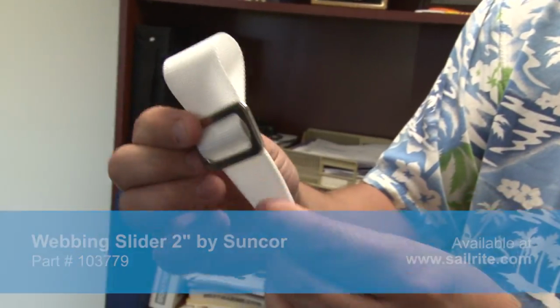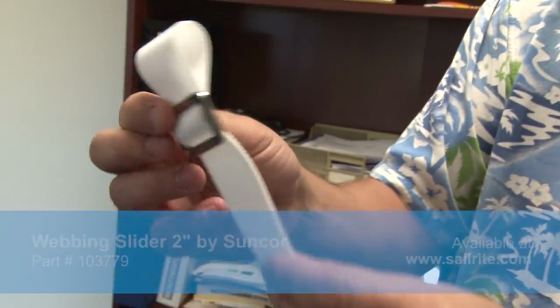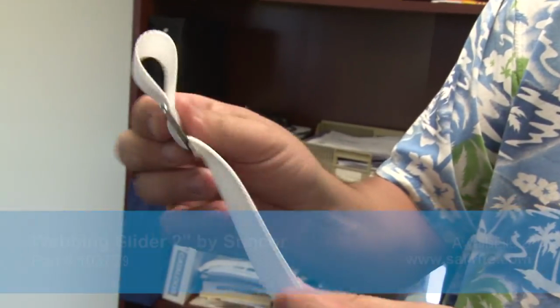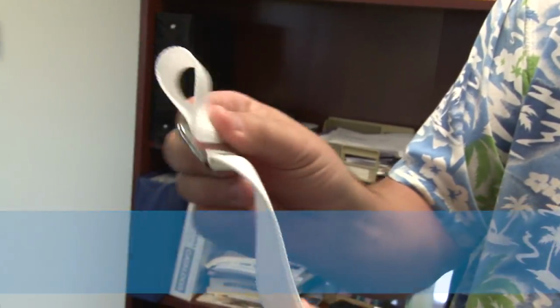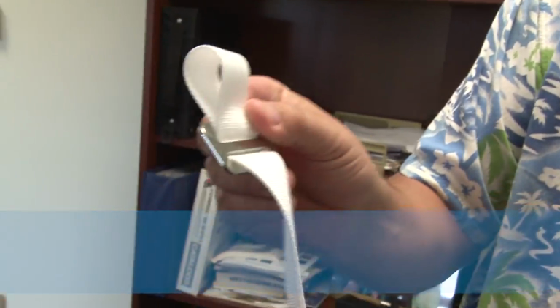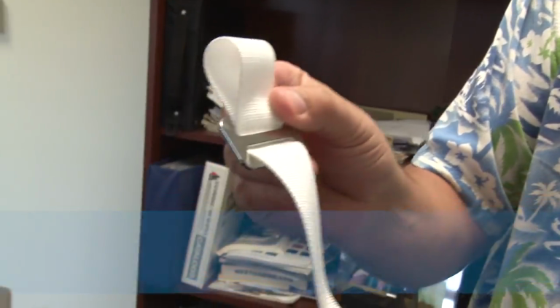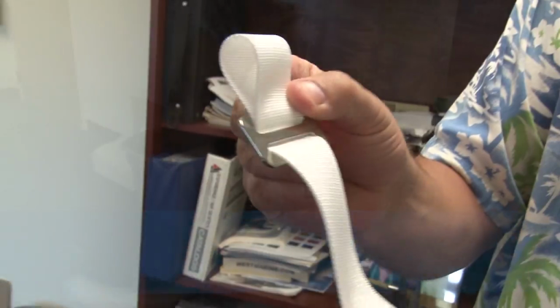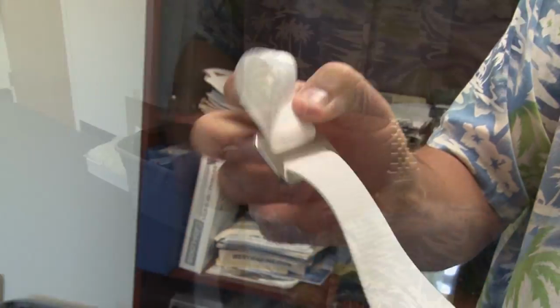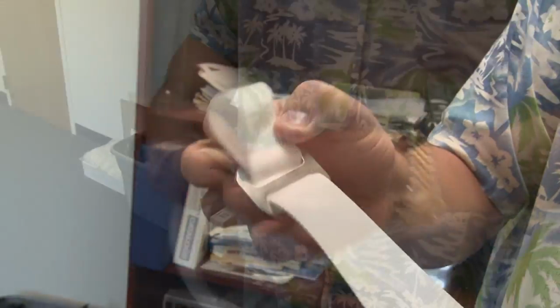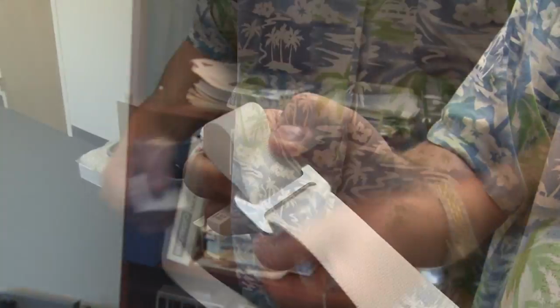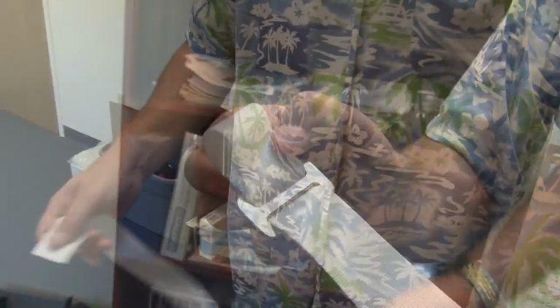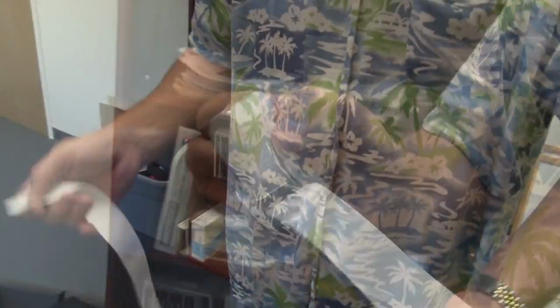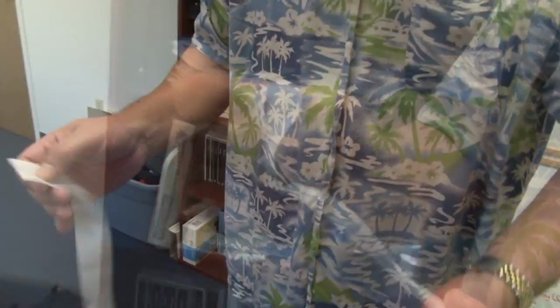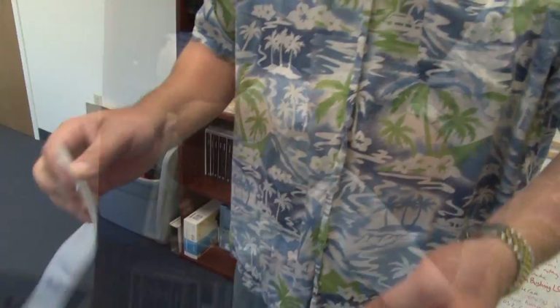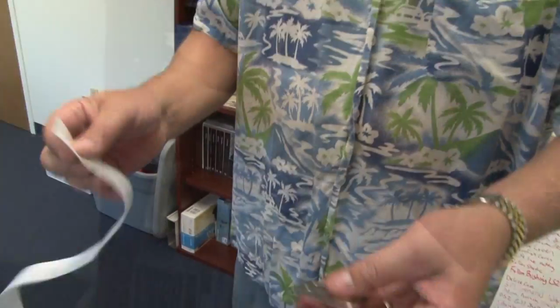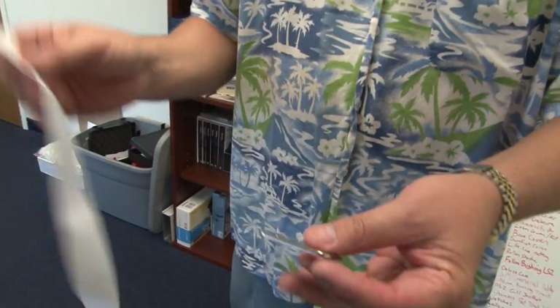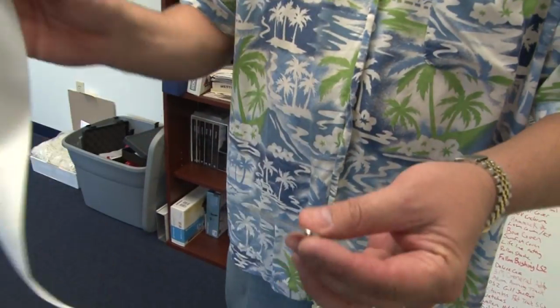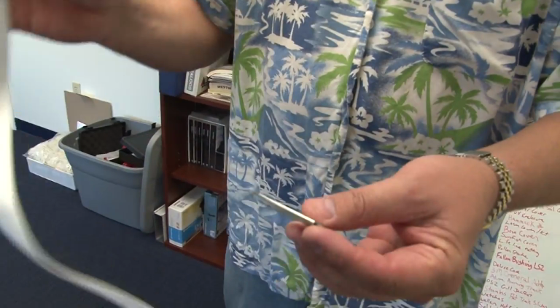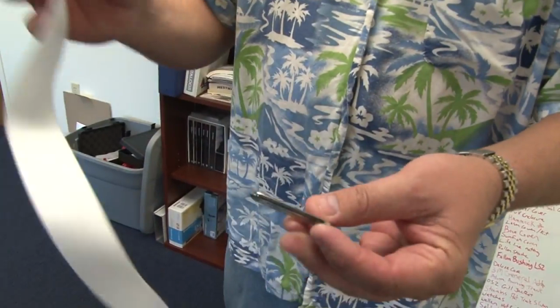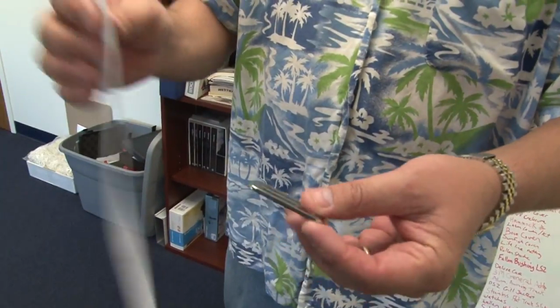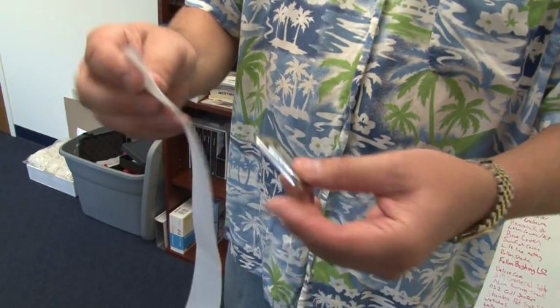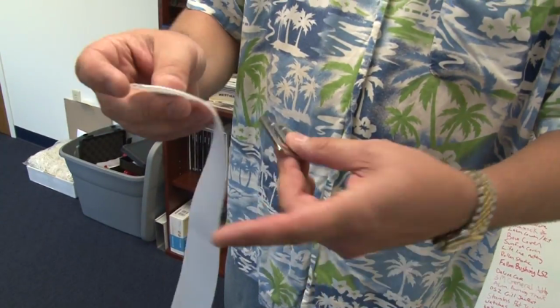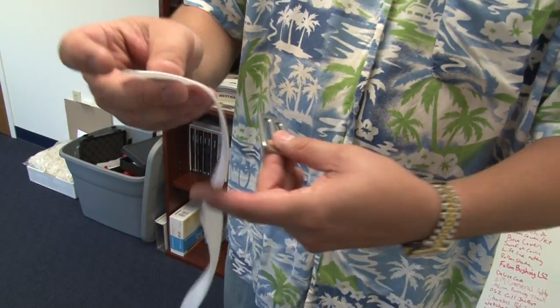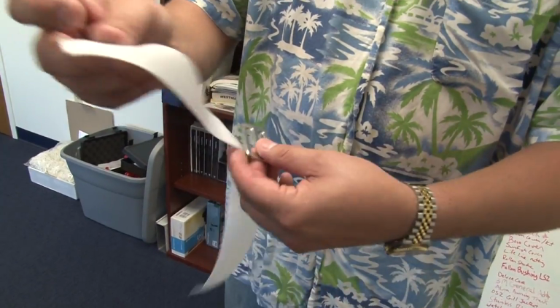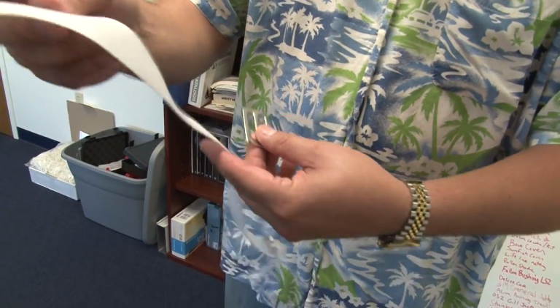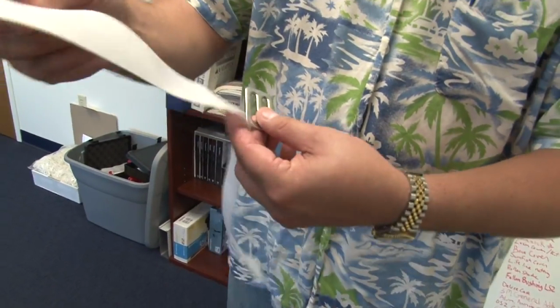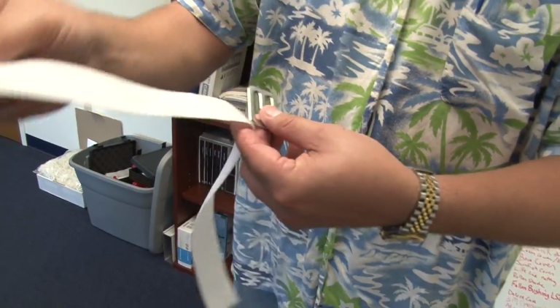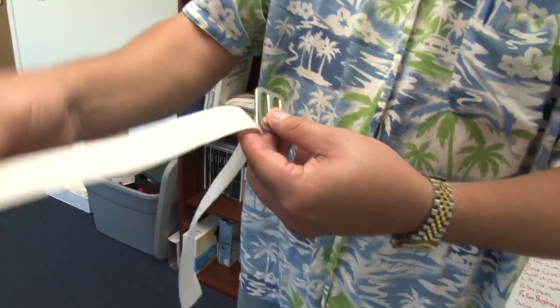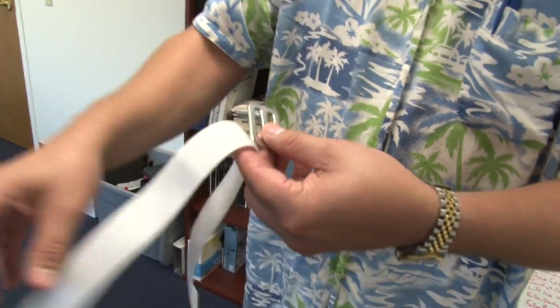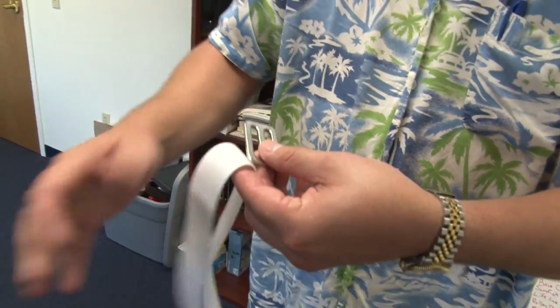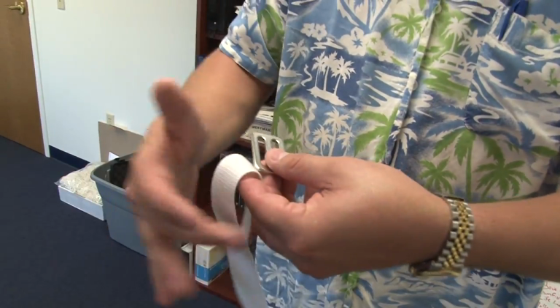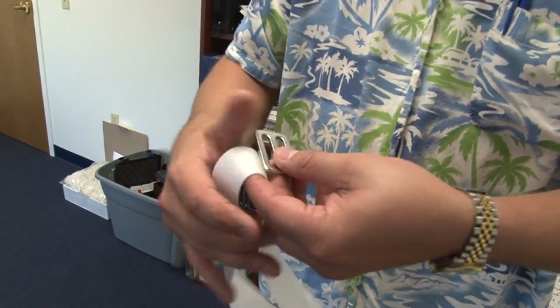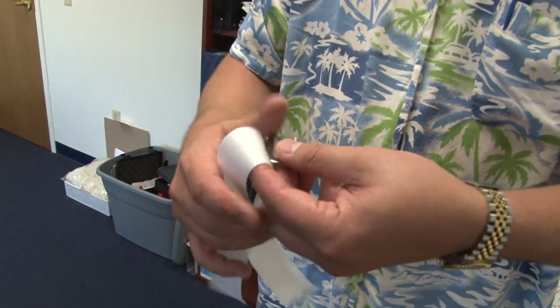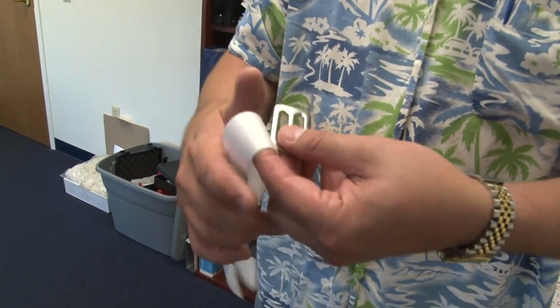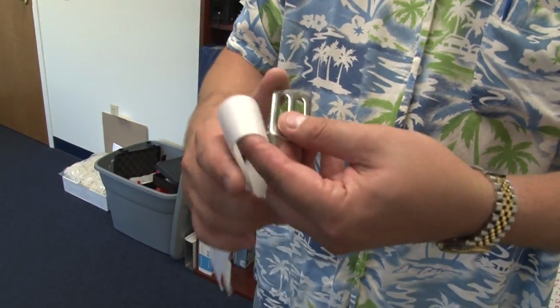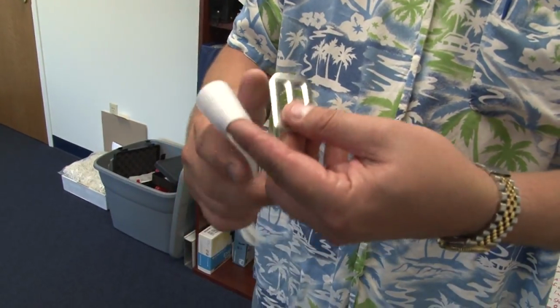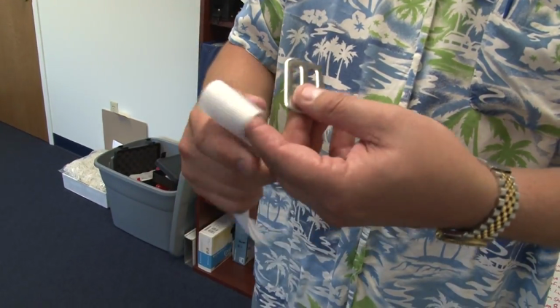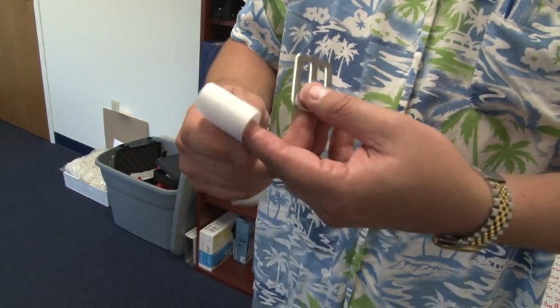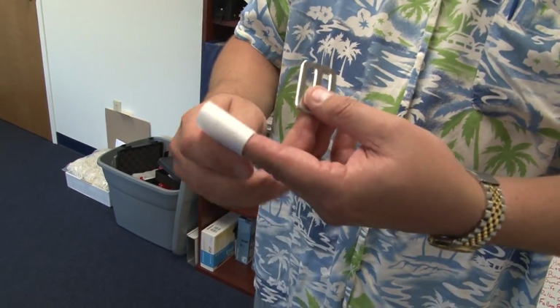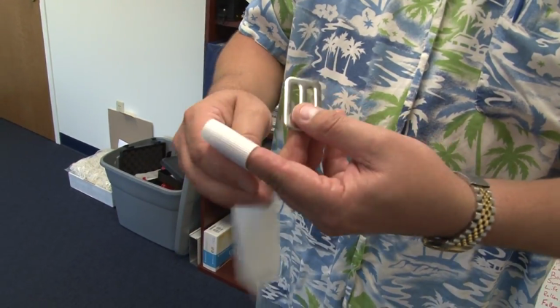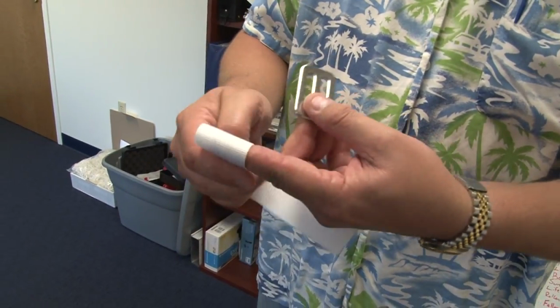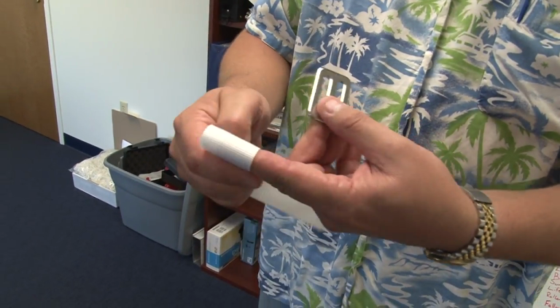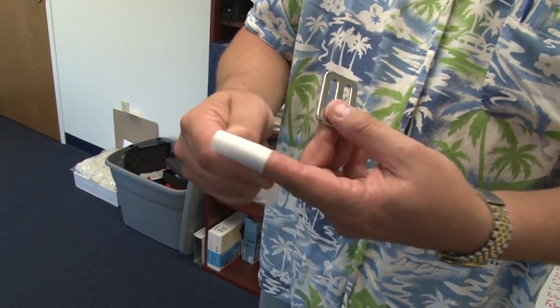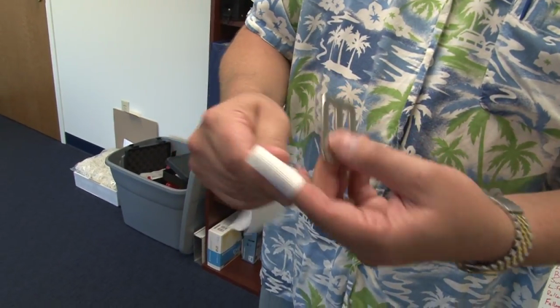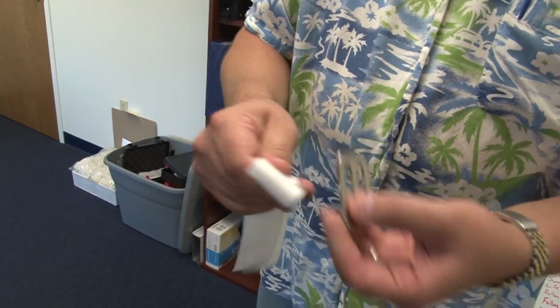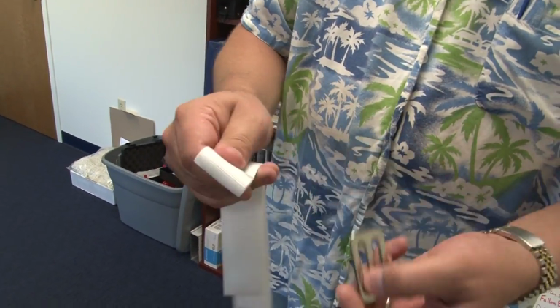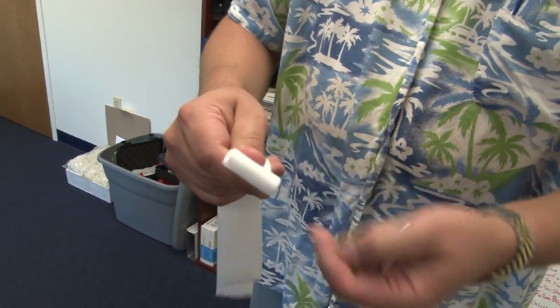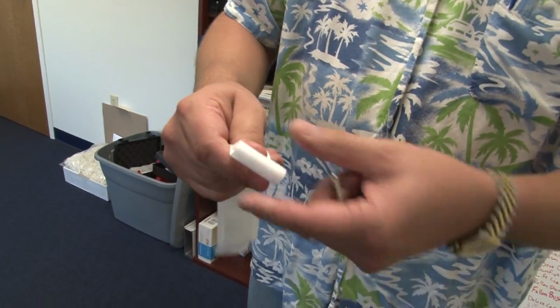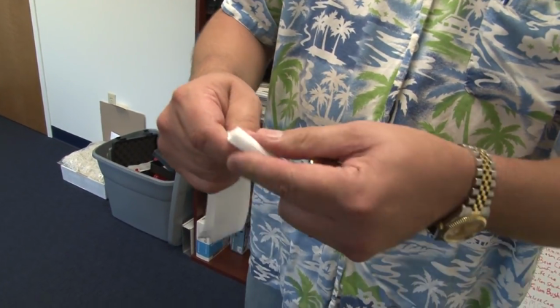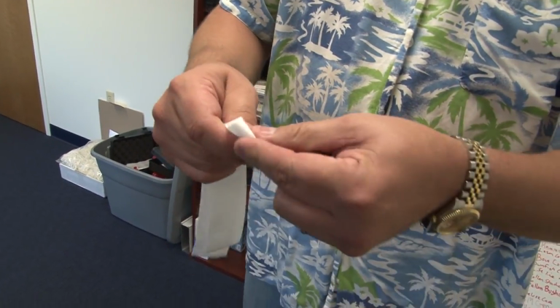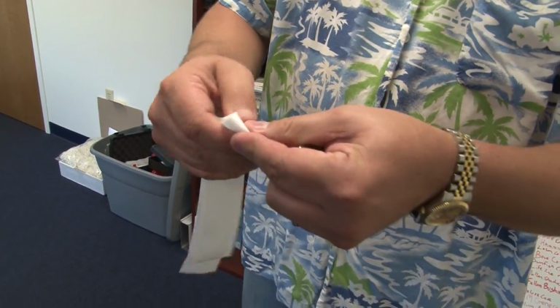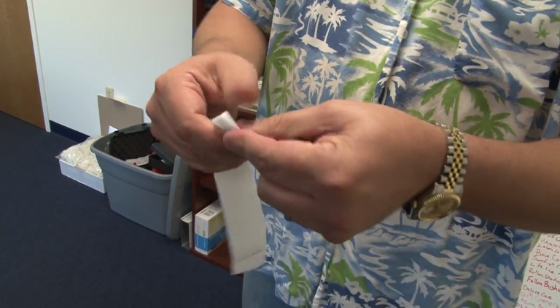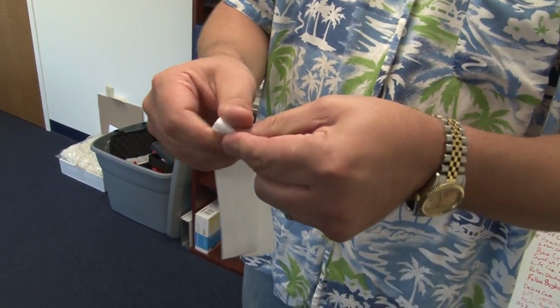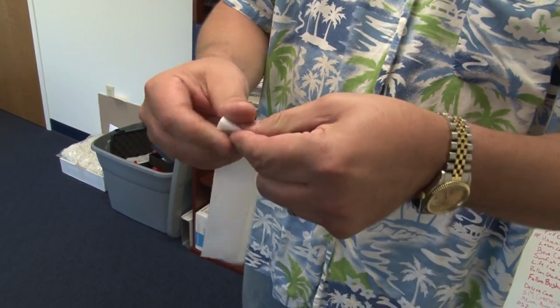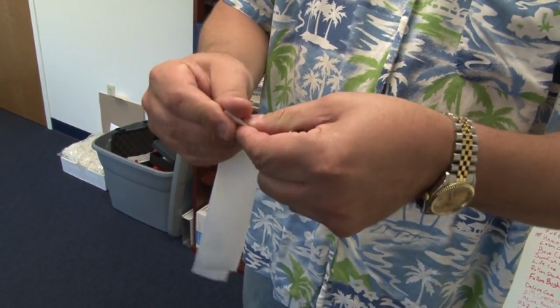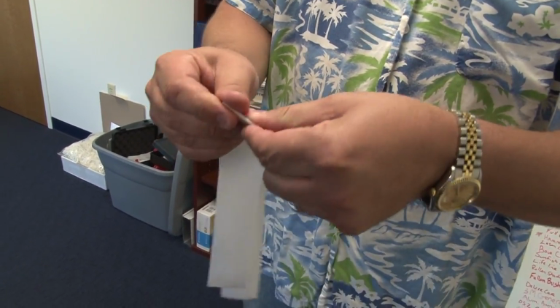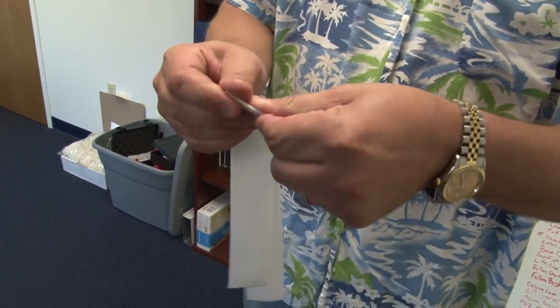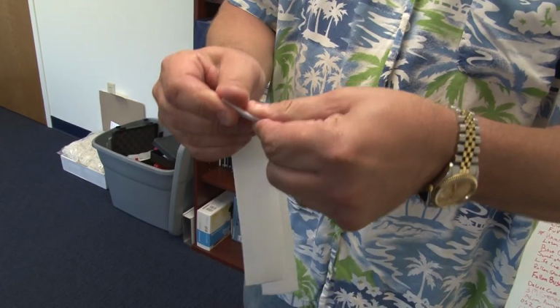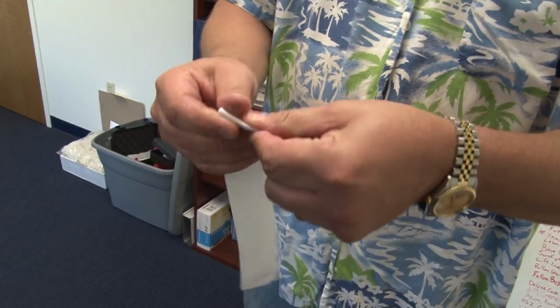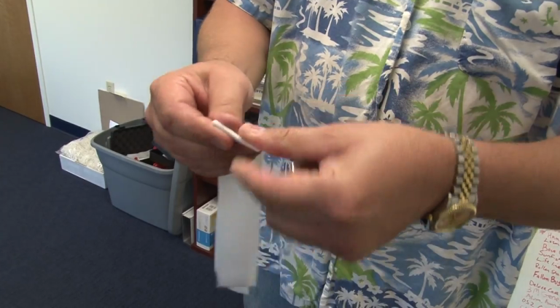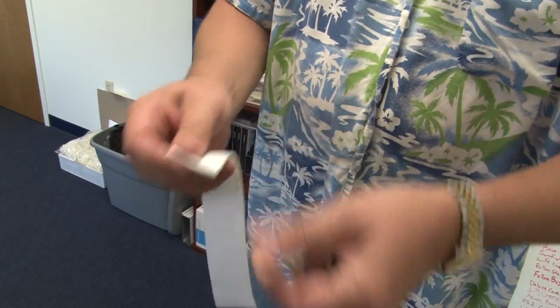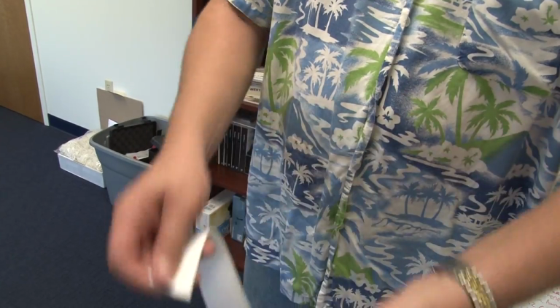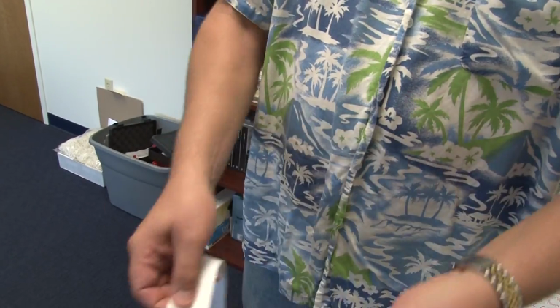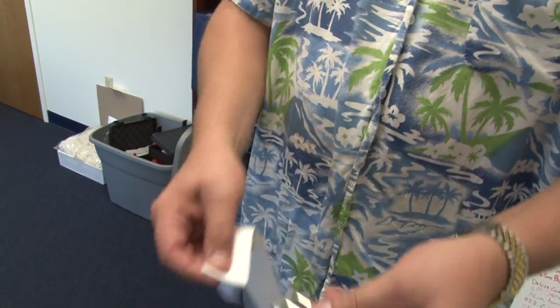Matt Borden is going to show this demonstration one more time. Notice he folds the webbing in half and feeds it through the webbing slider.